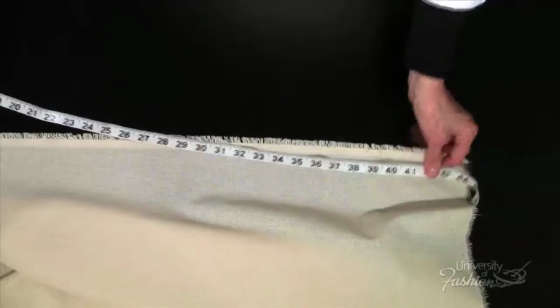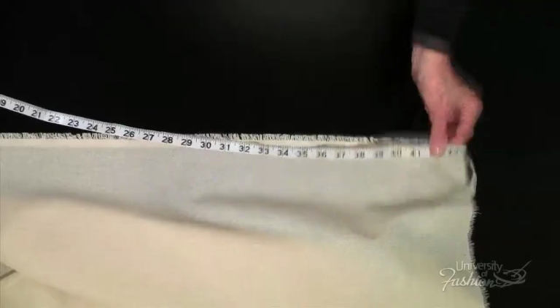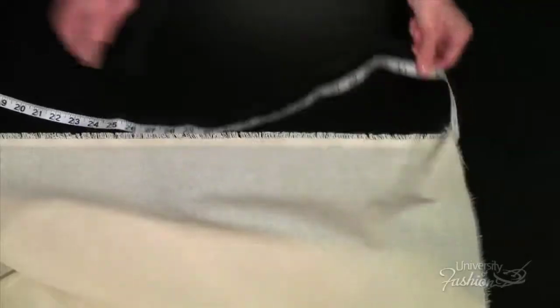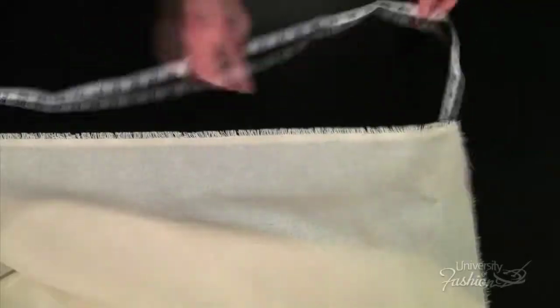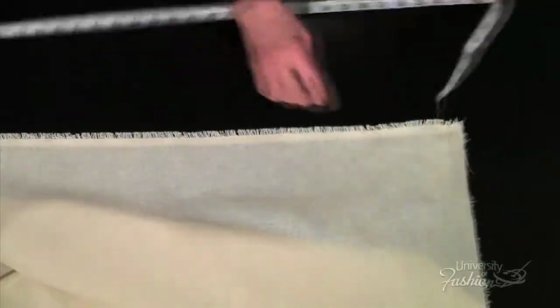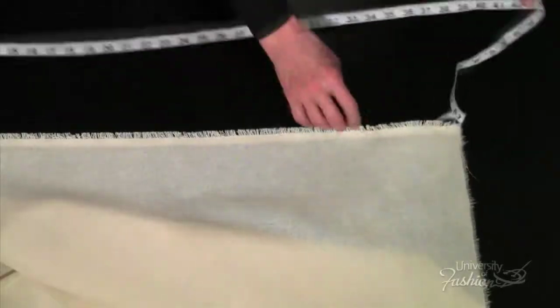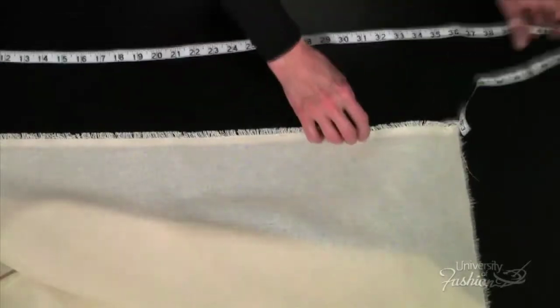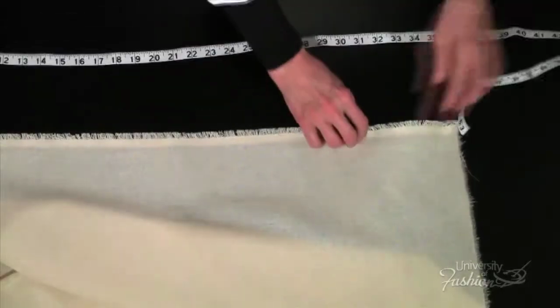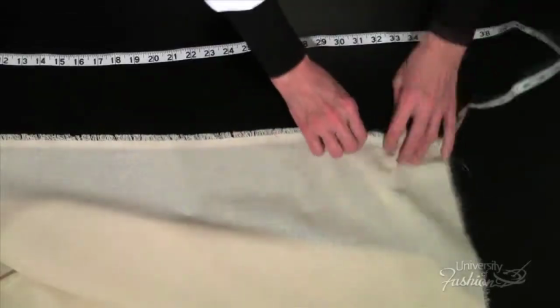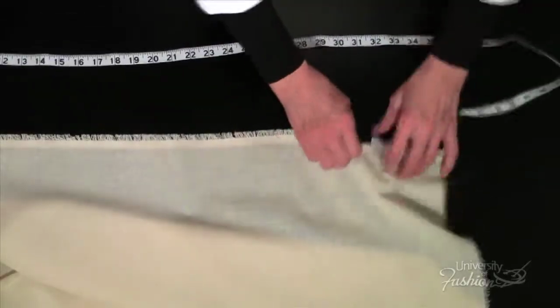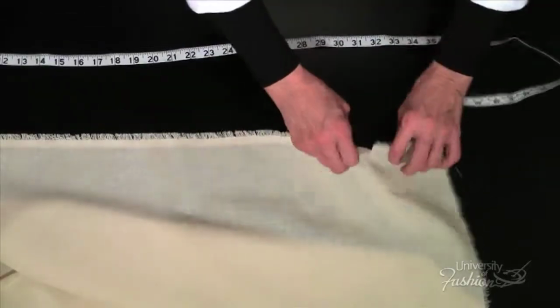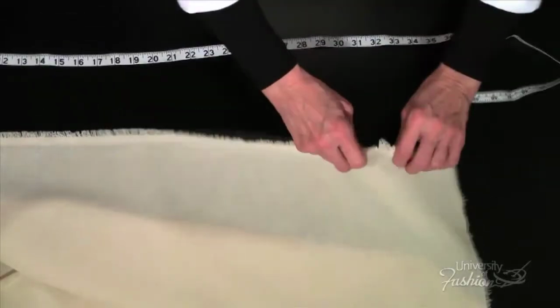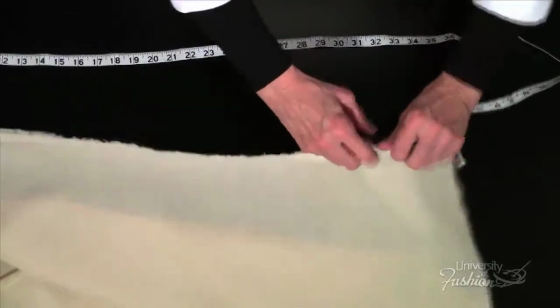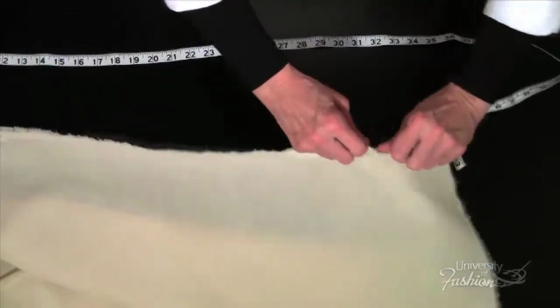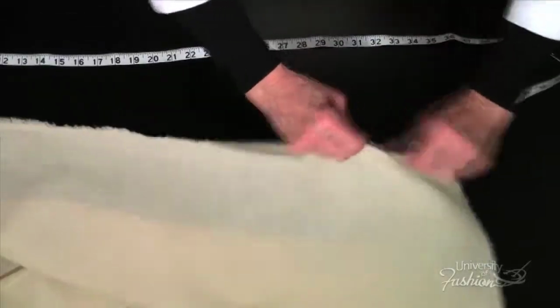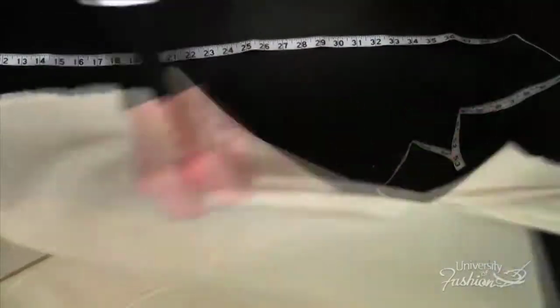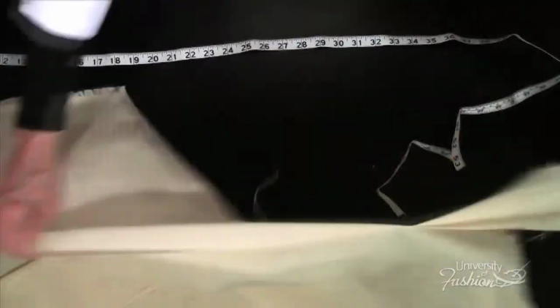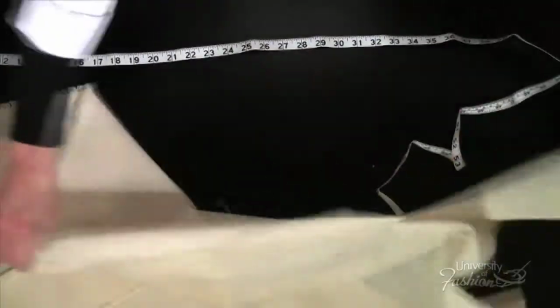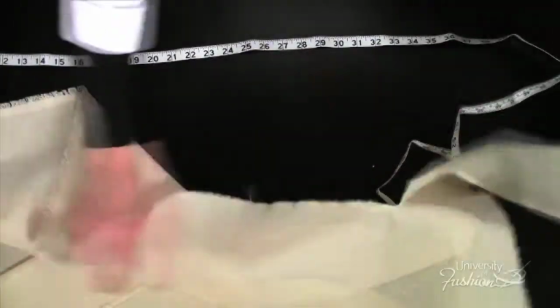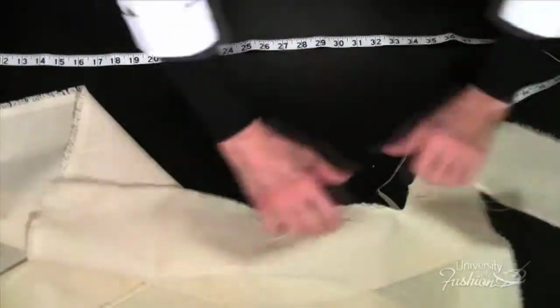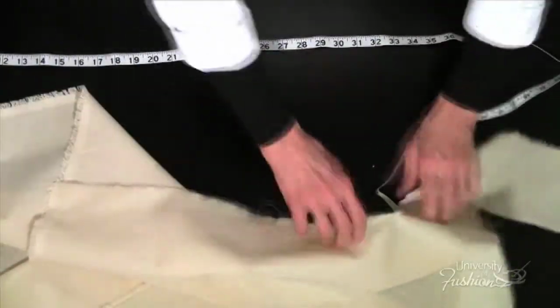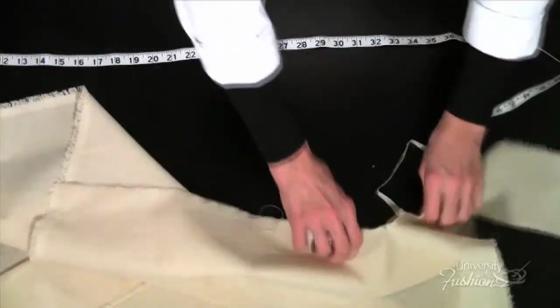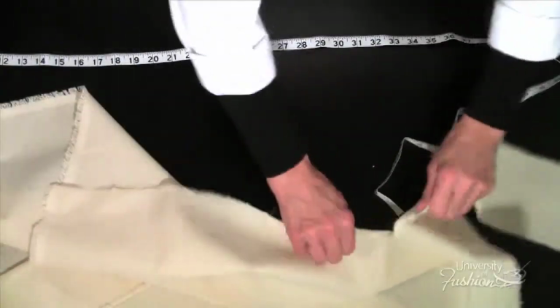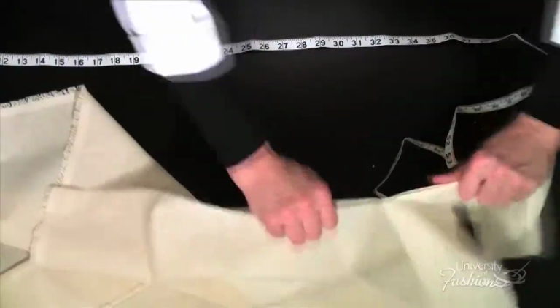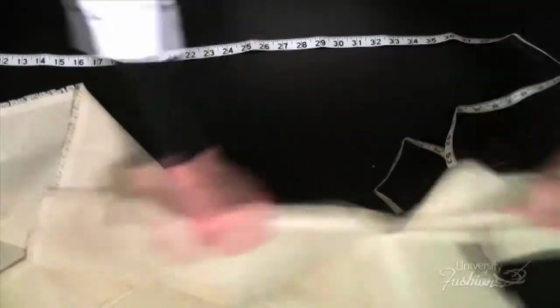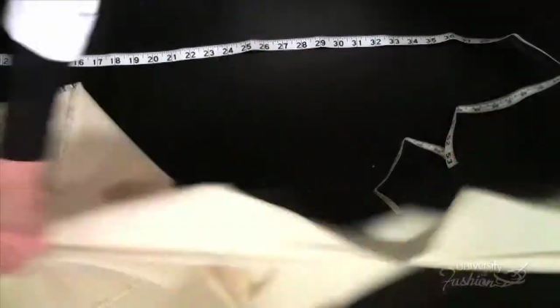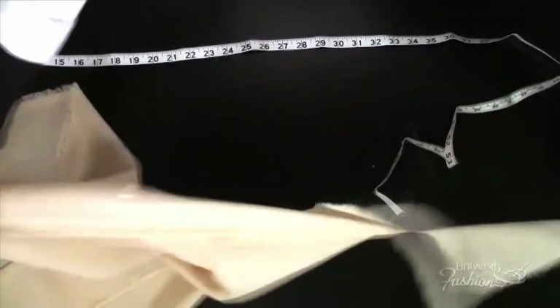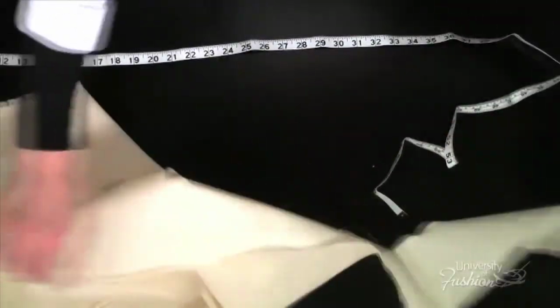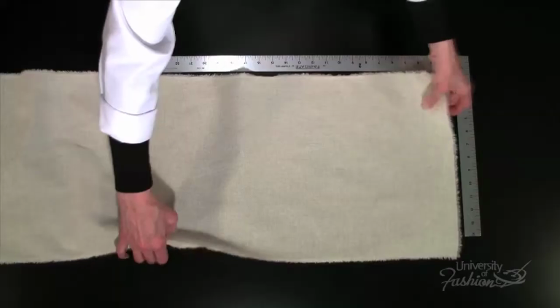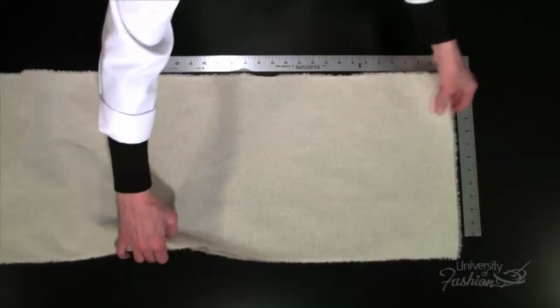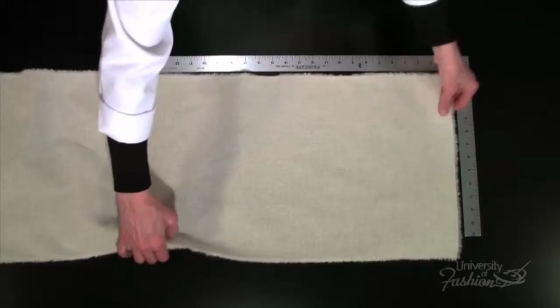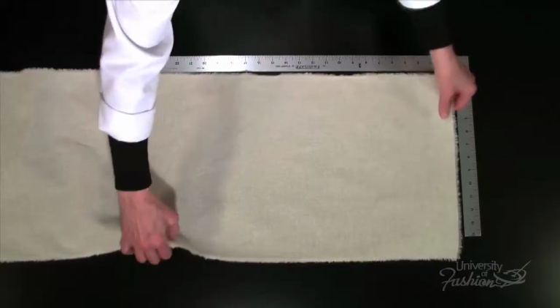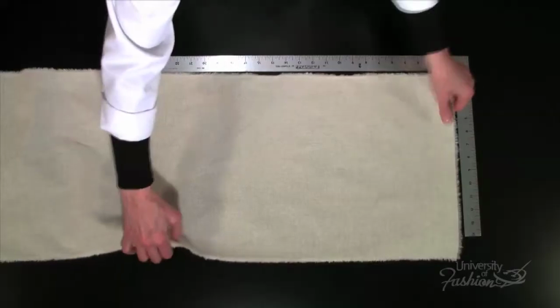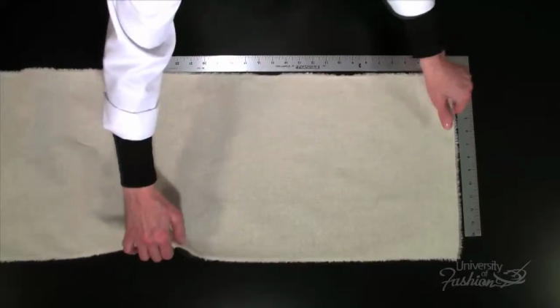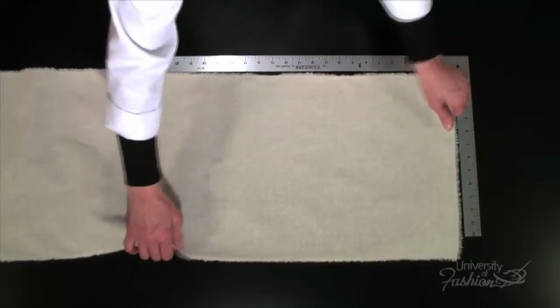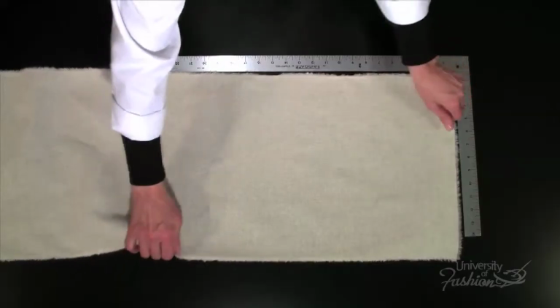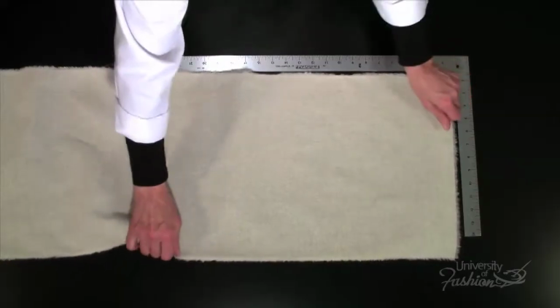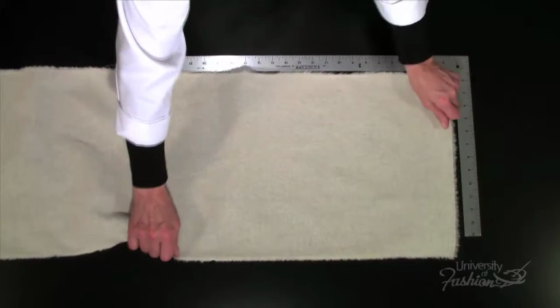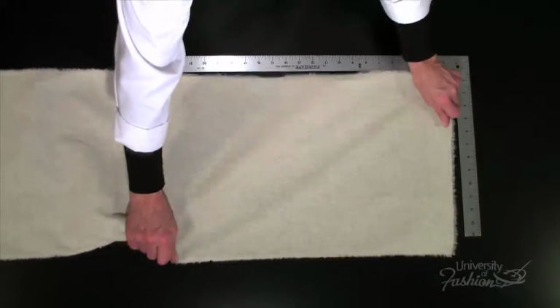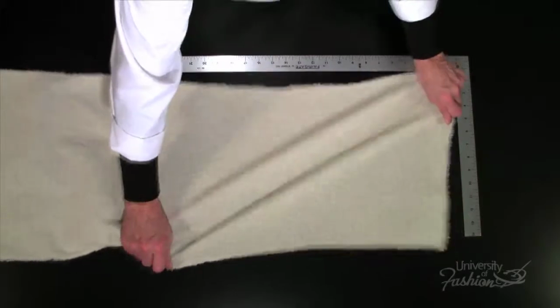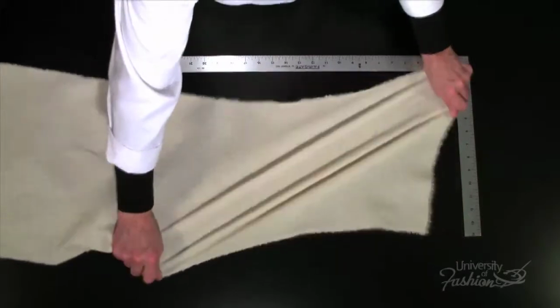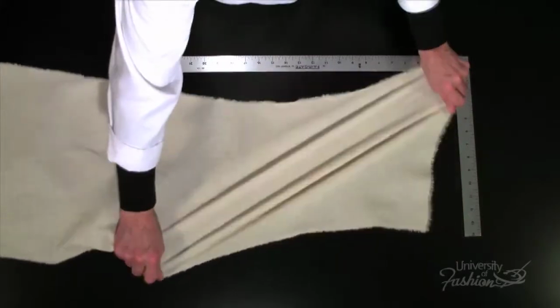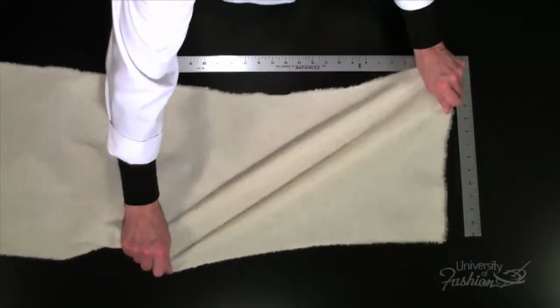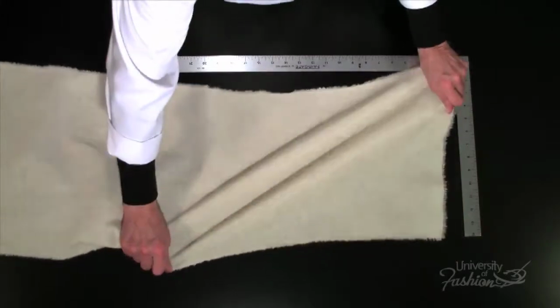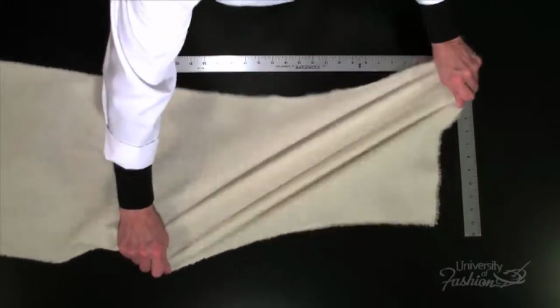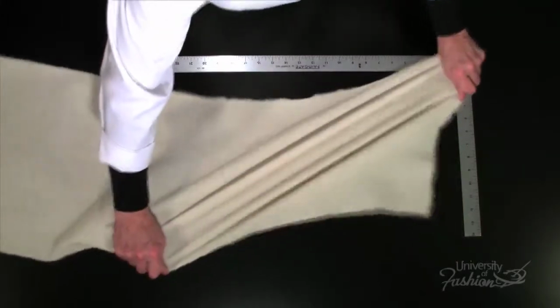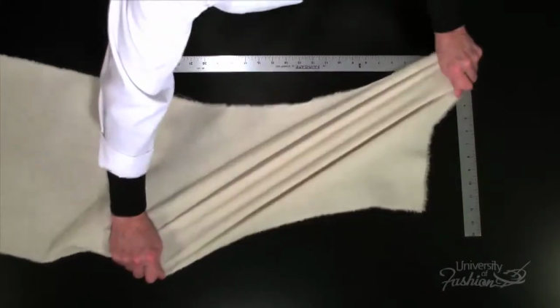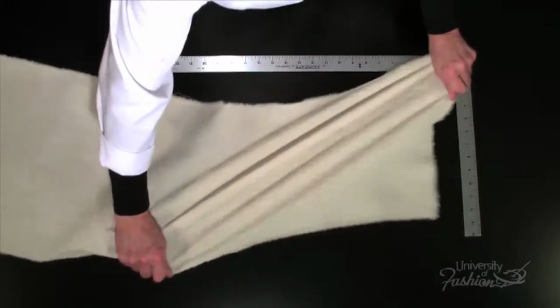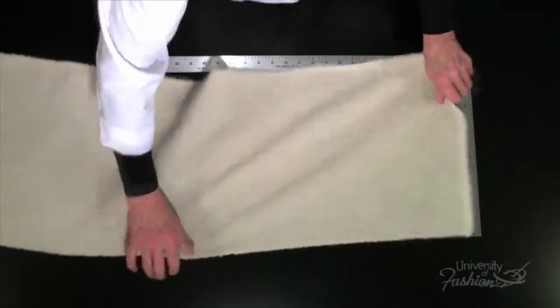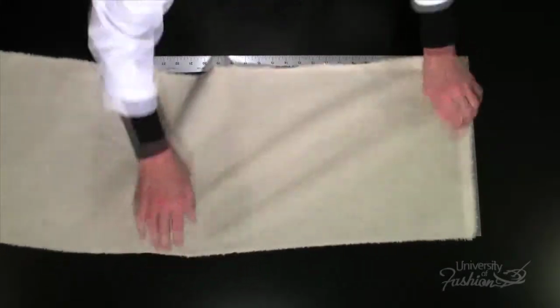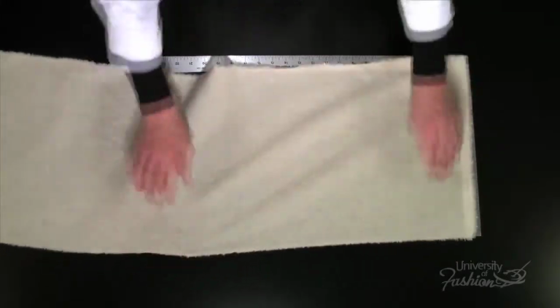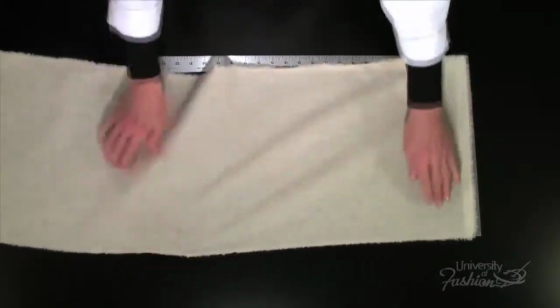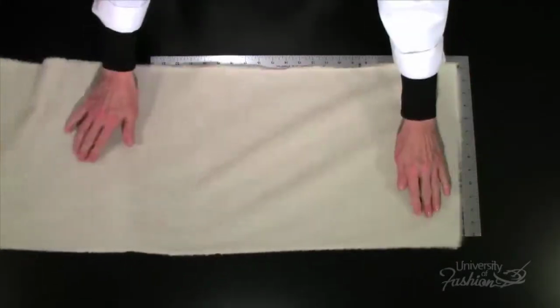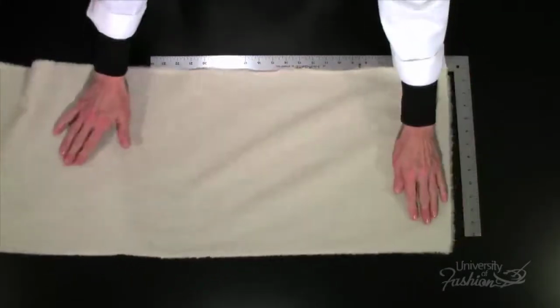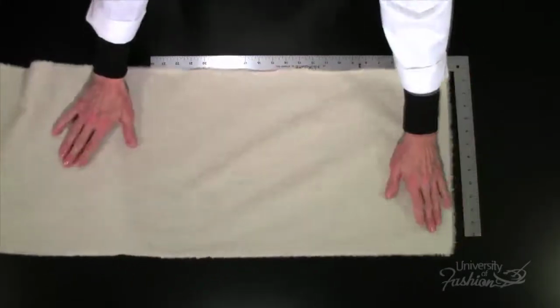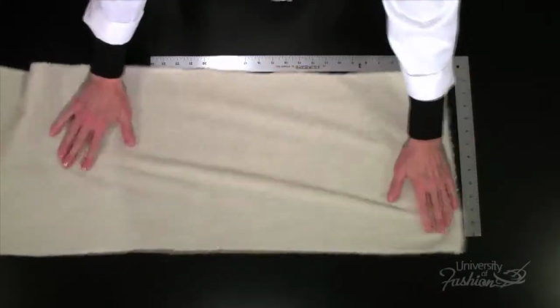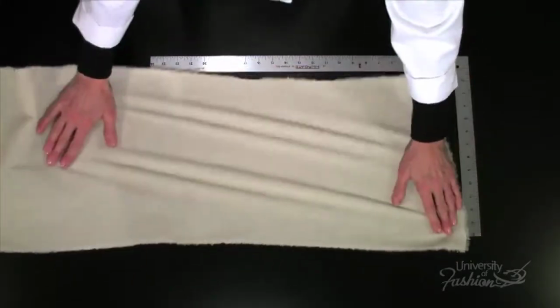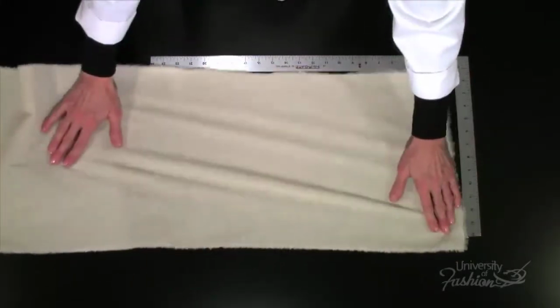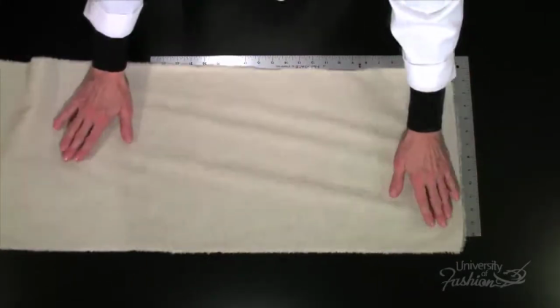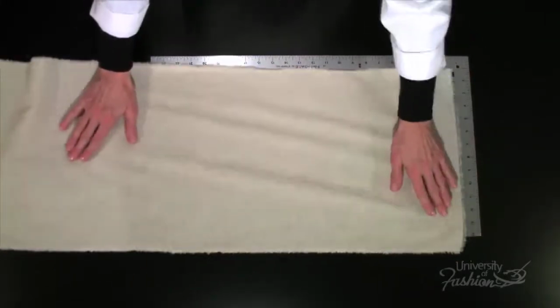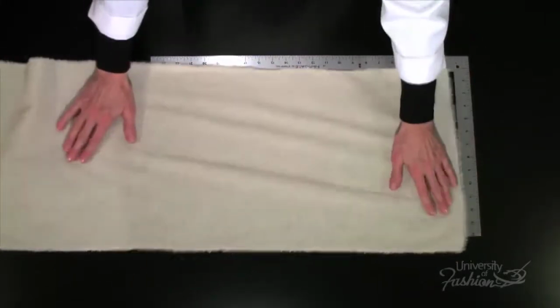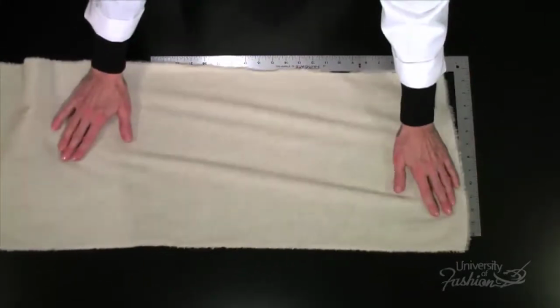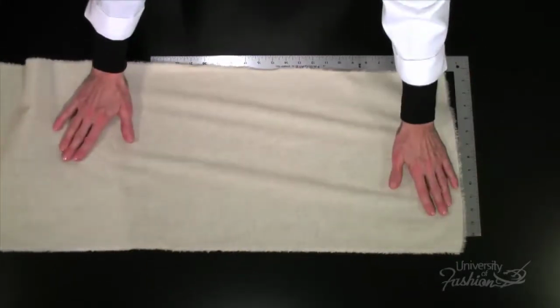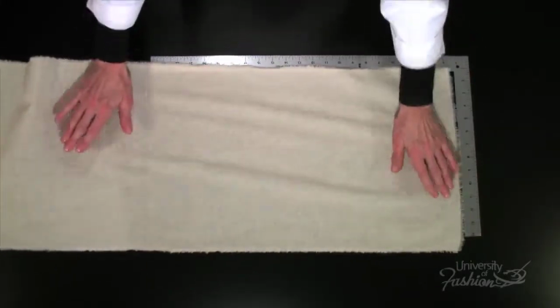You'll learn how to measure, tear, block, and press your muslin pieces in preparation for draping.